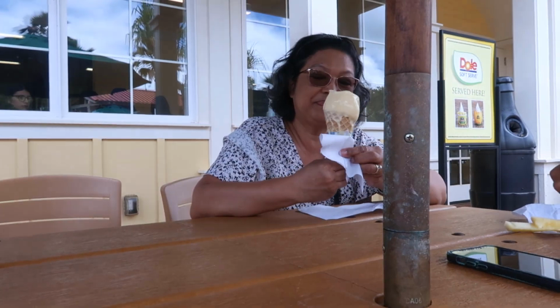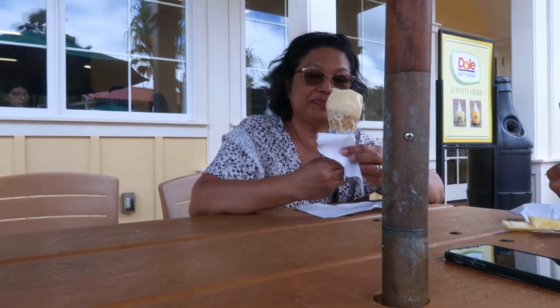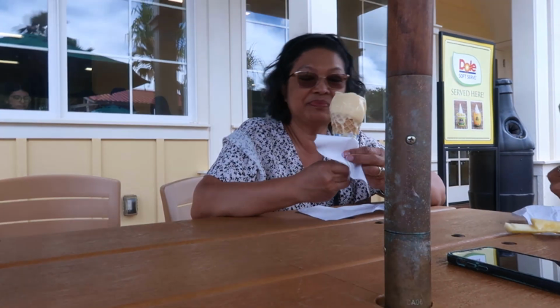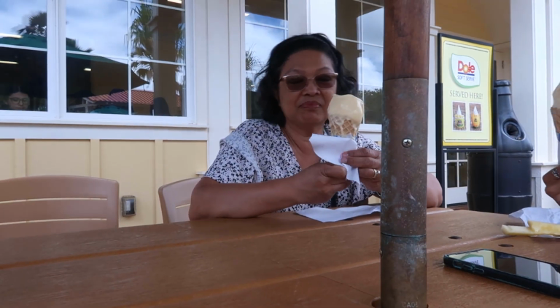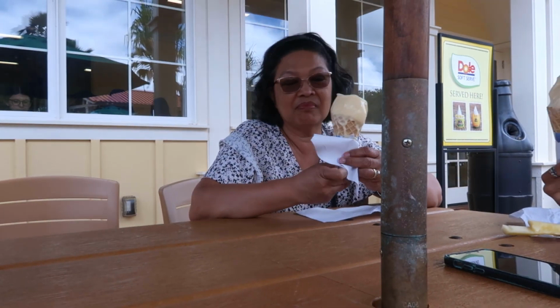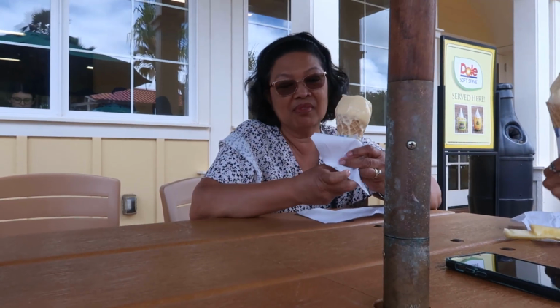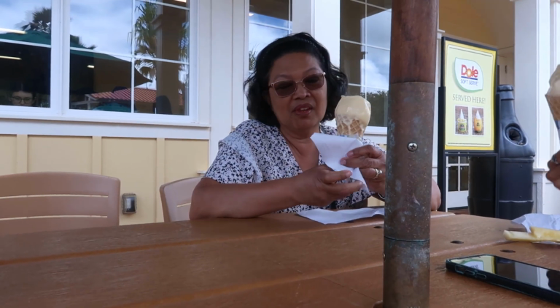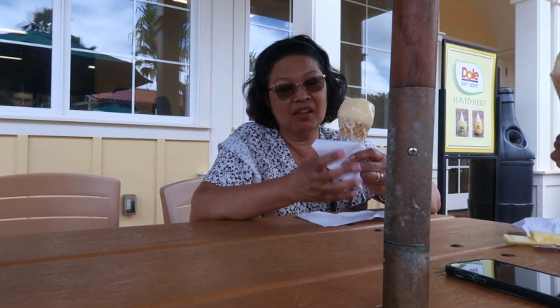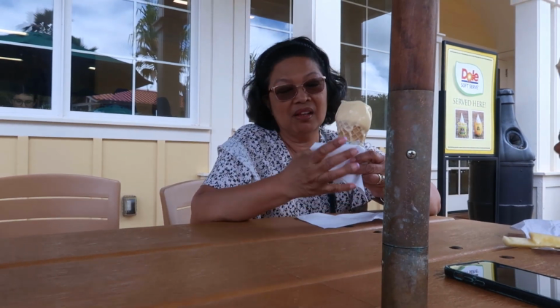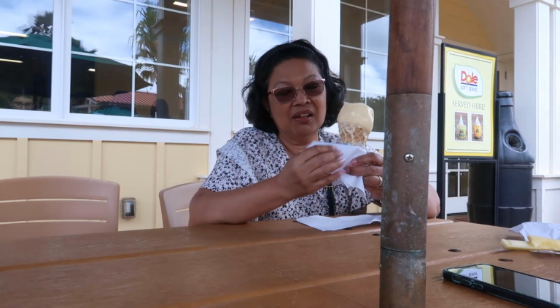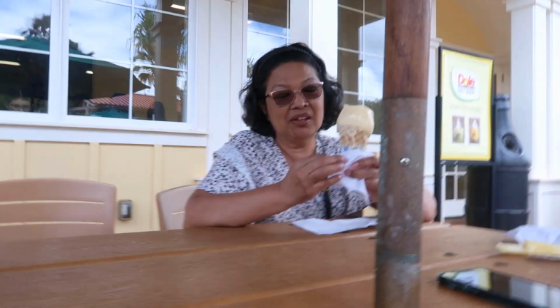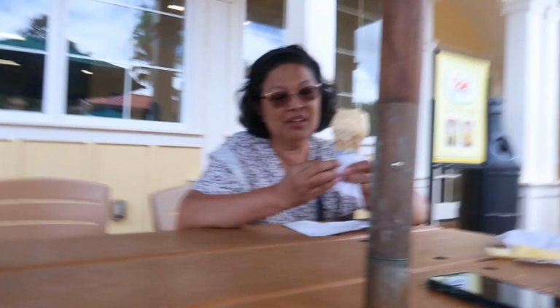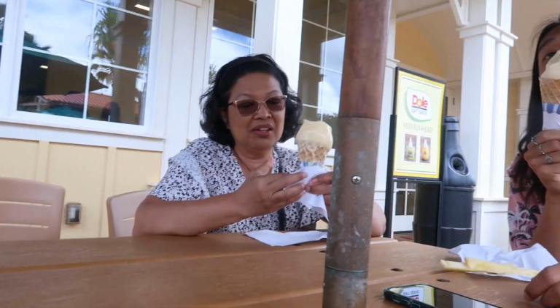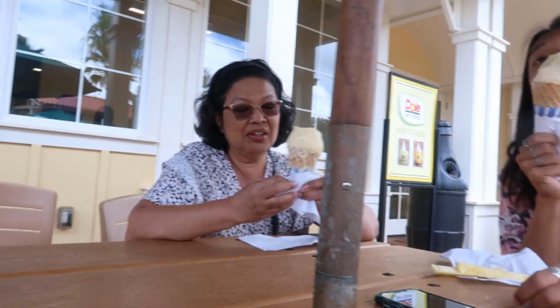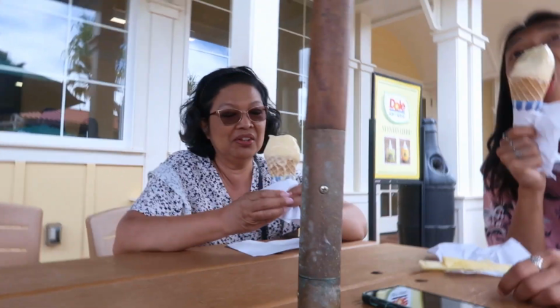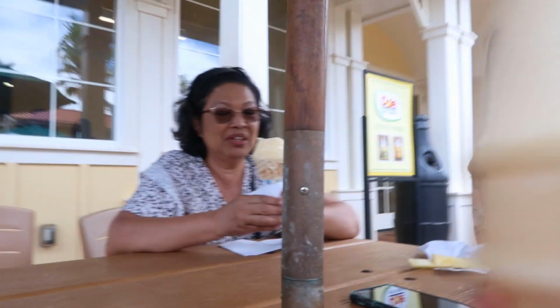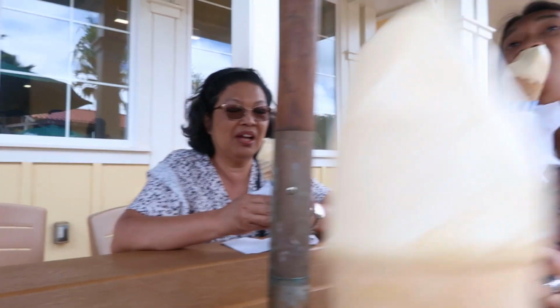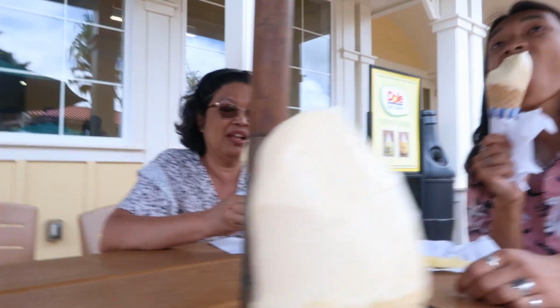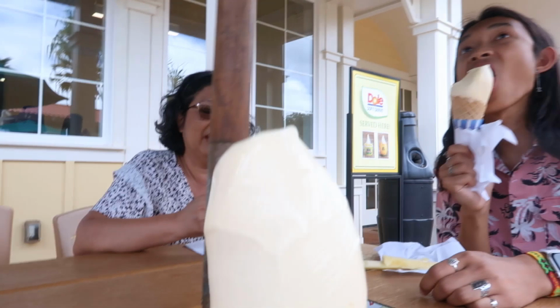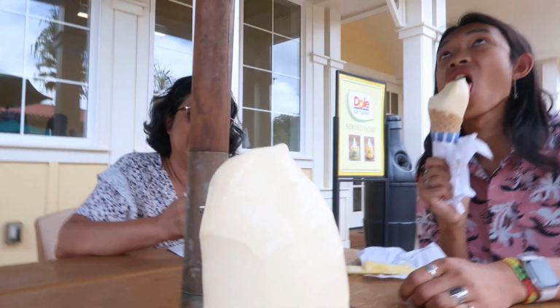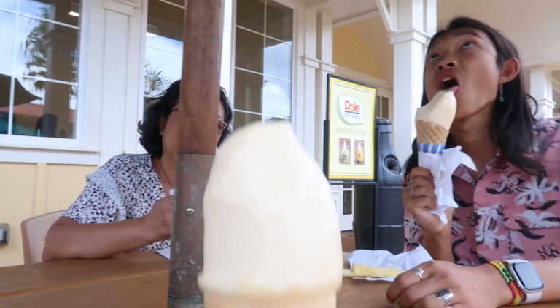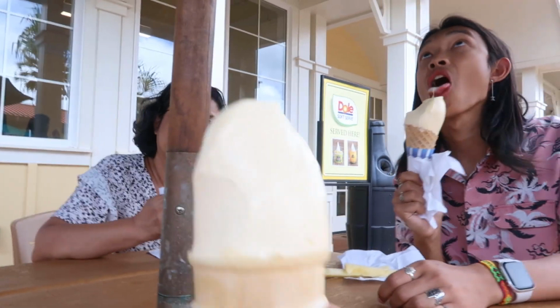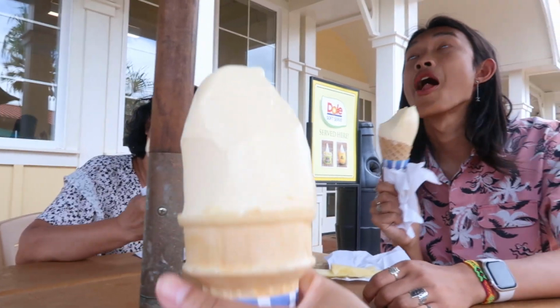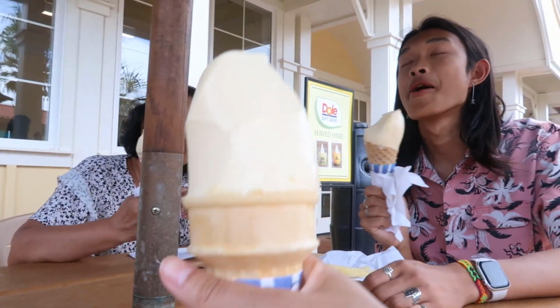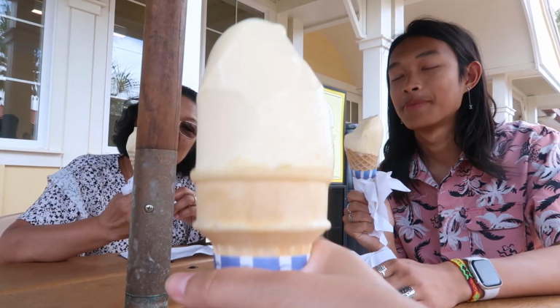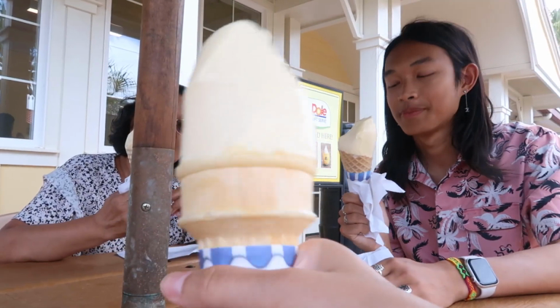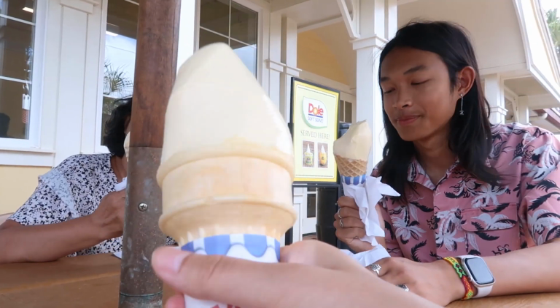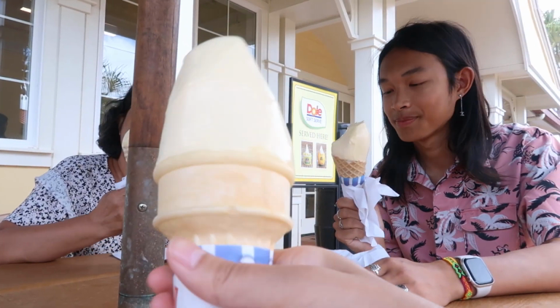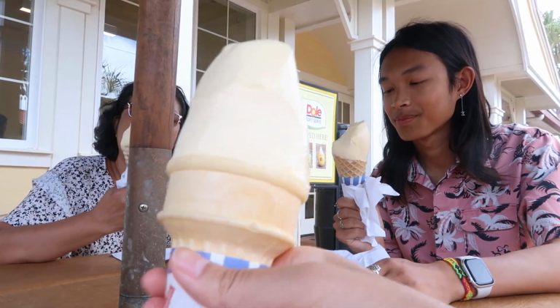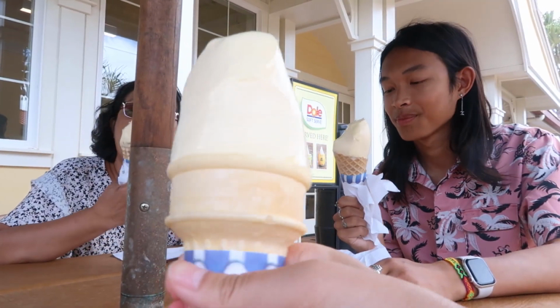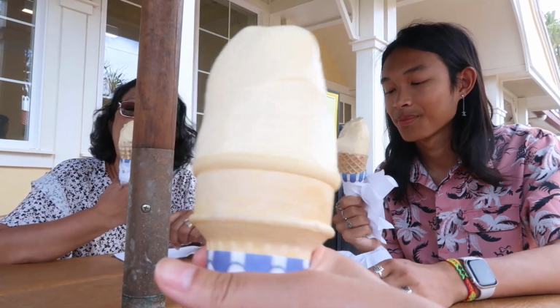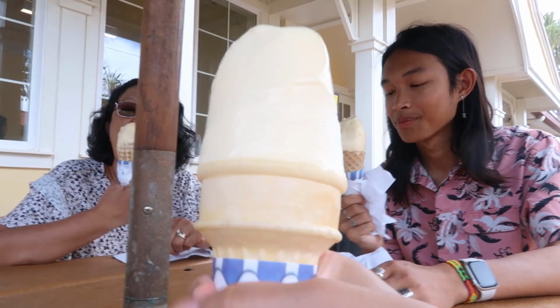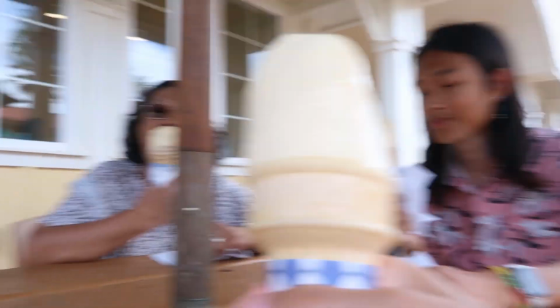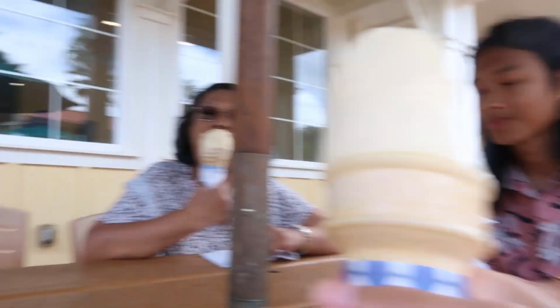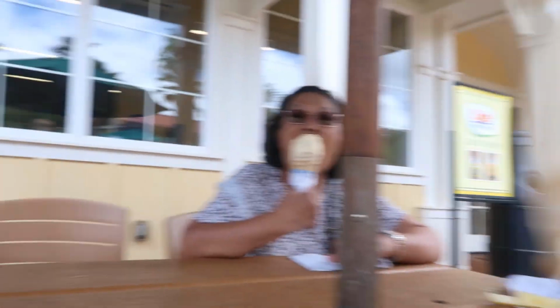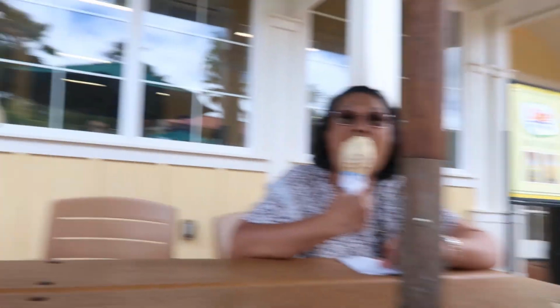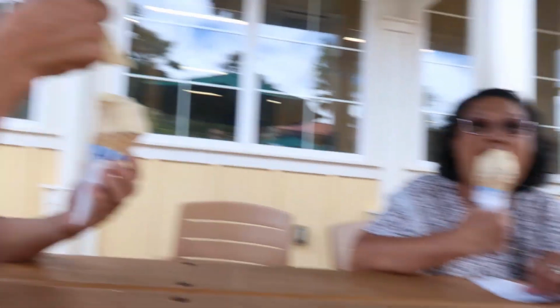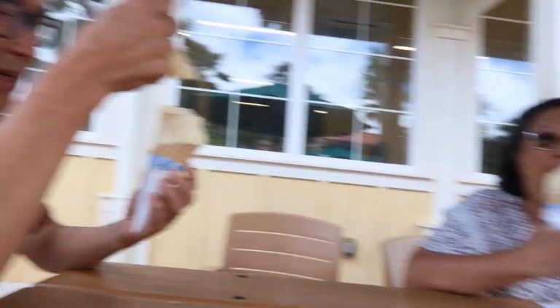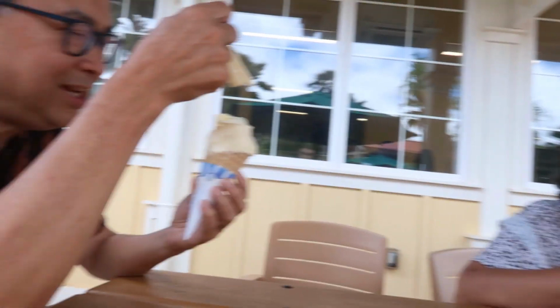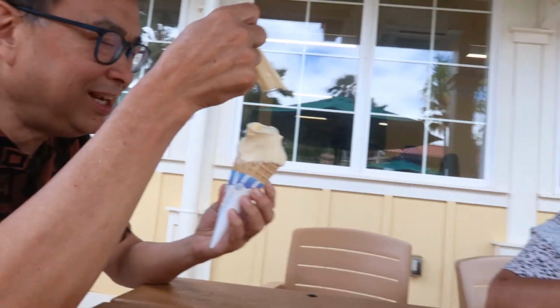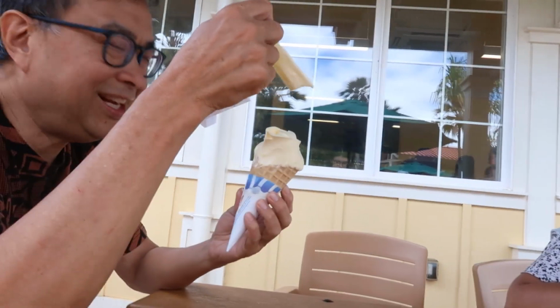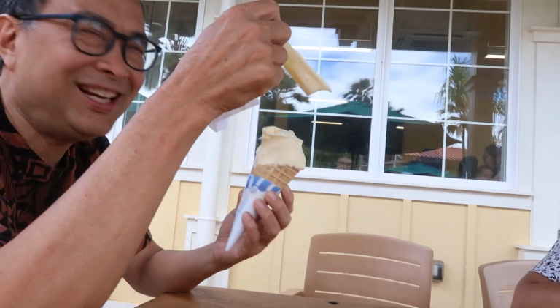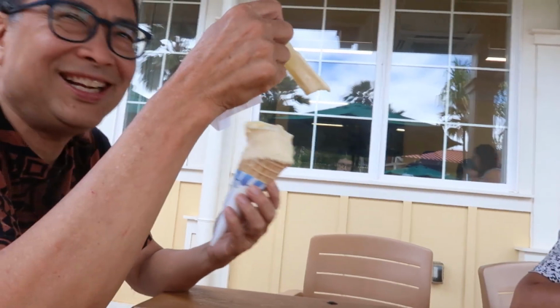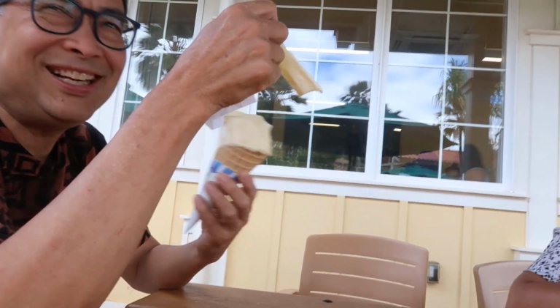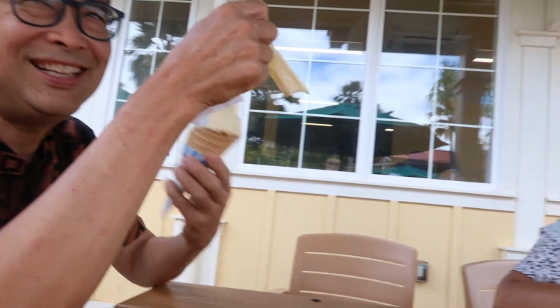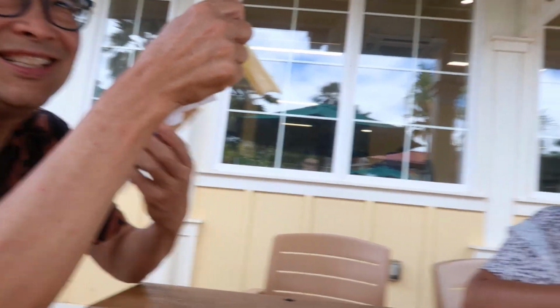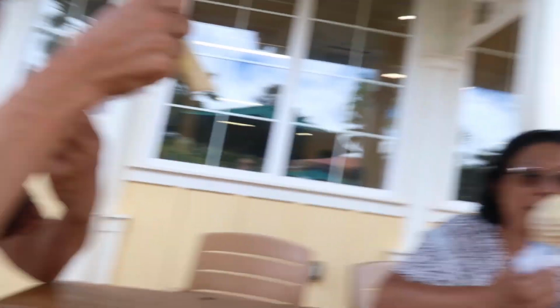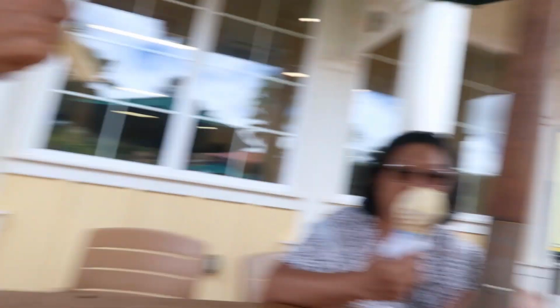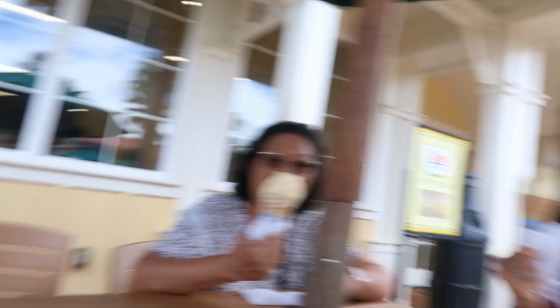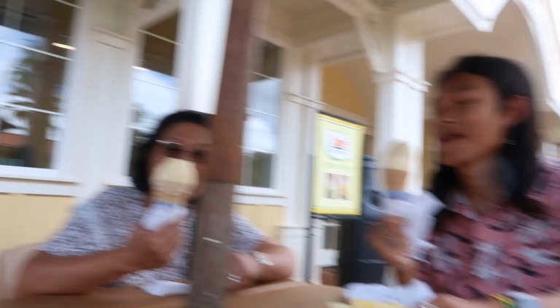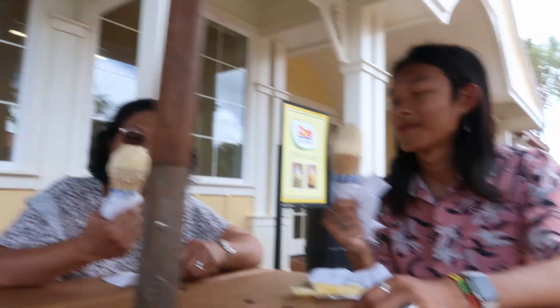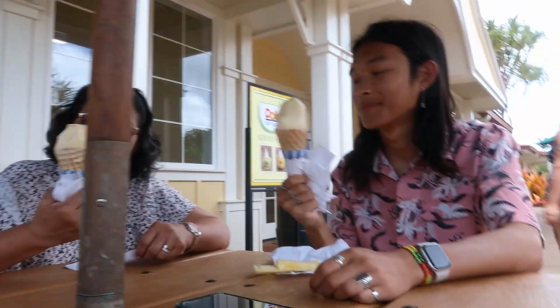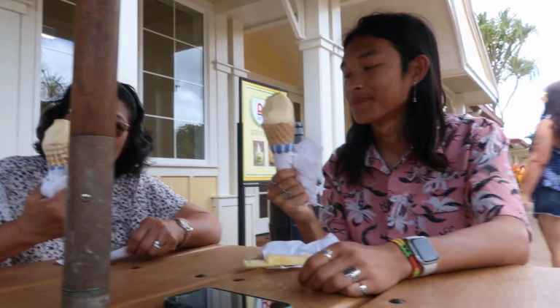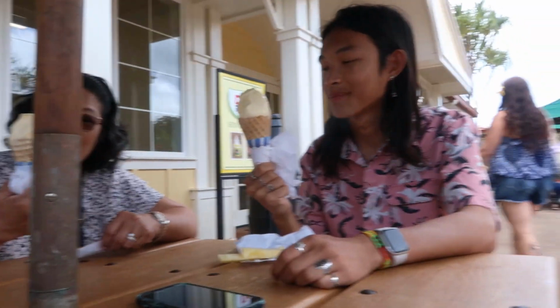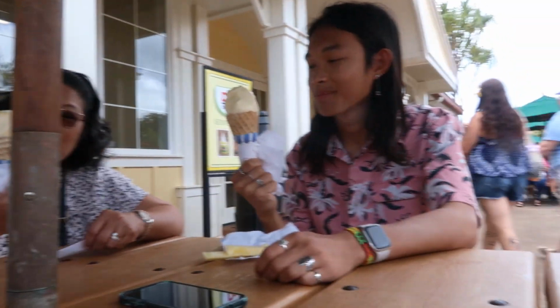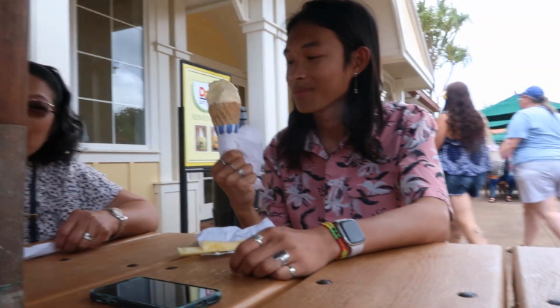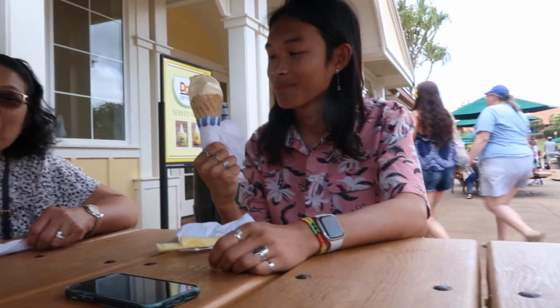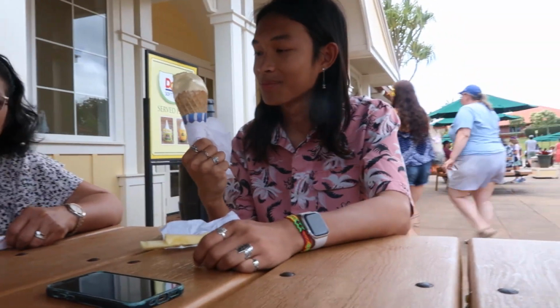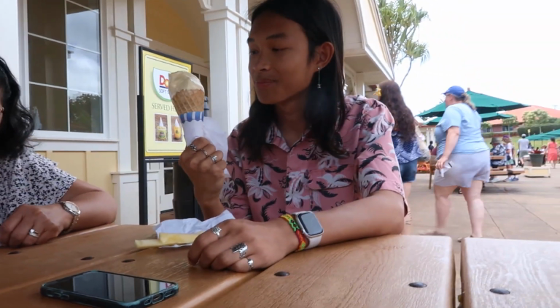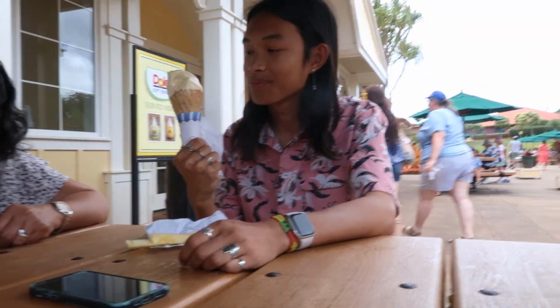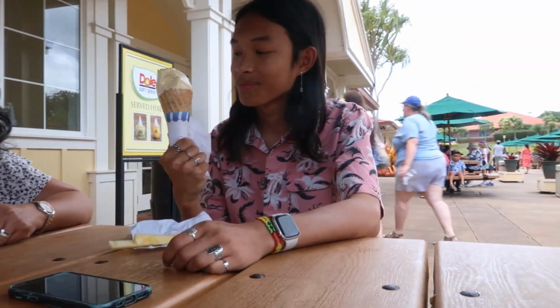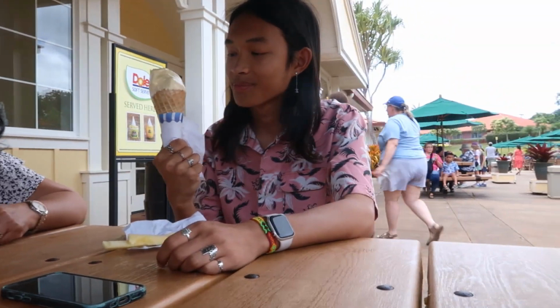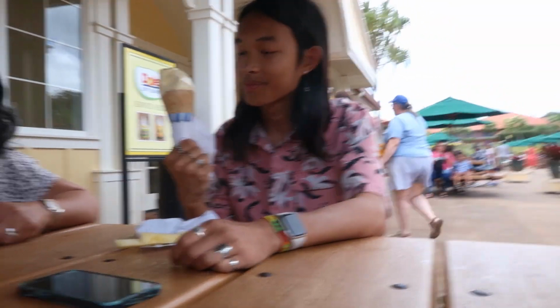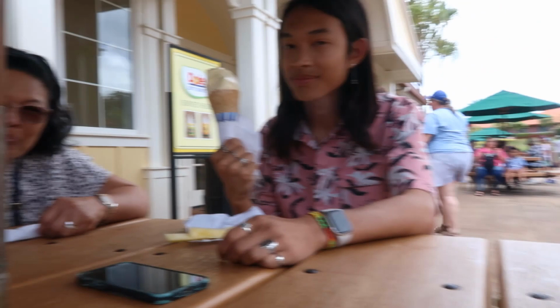Look at mom's cone. My cone — all clean. Your cone is kind of messy. Your cone is not as bad.